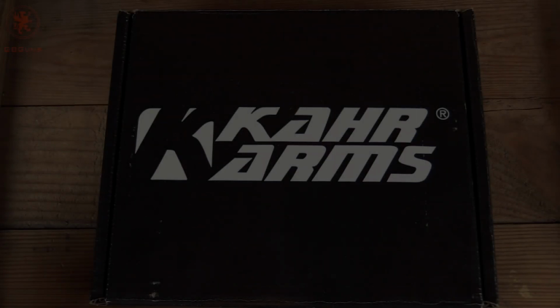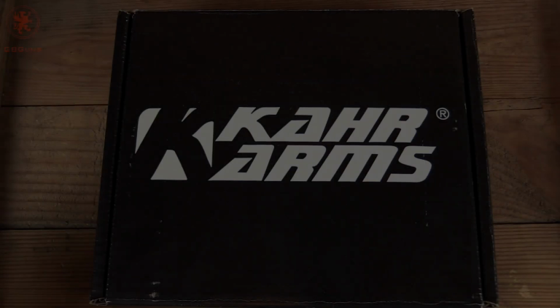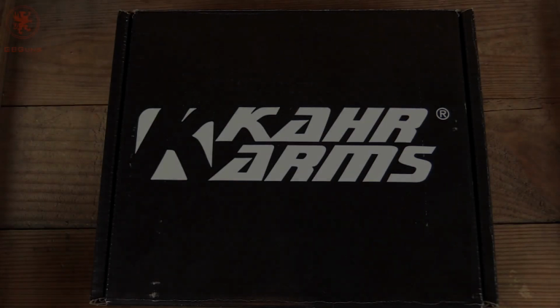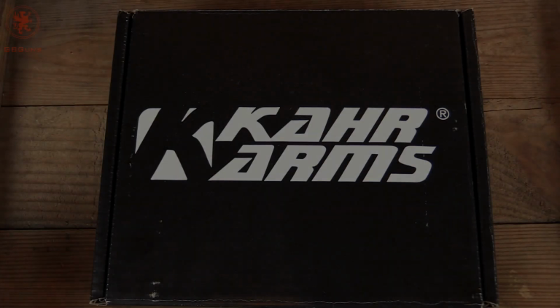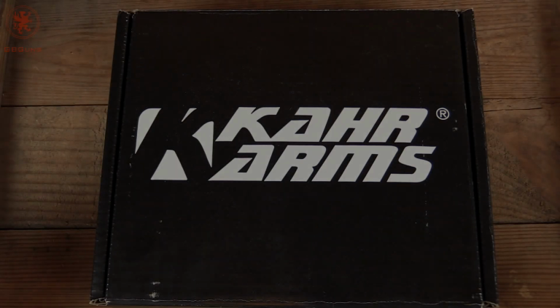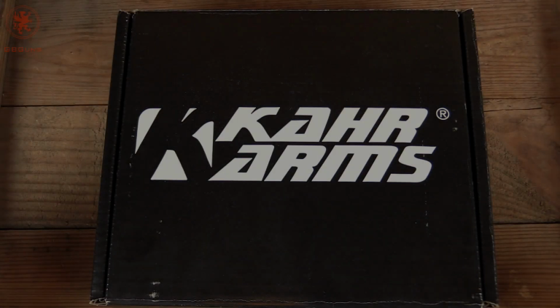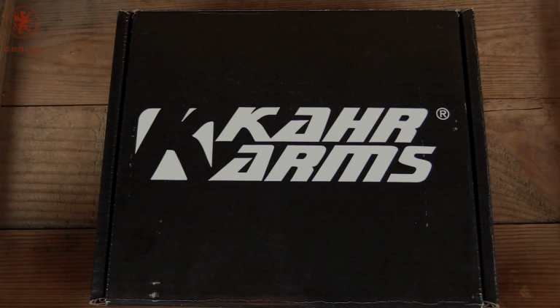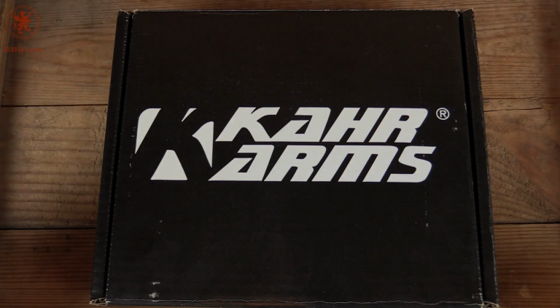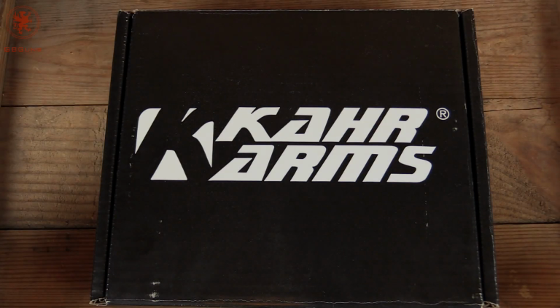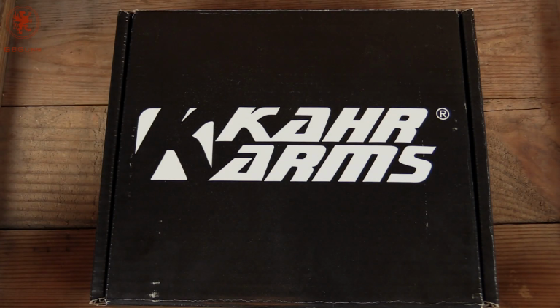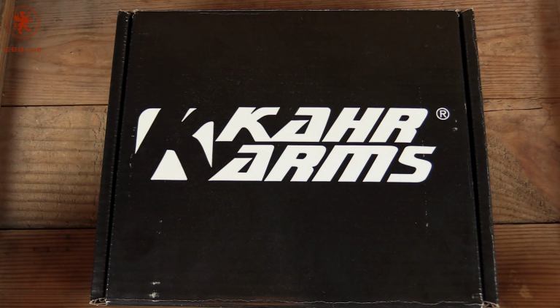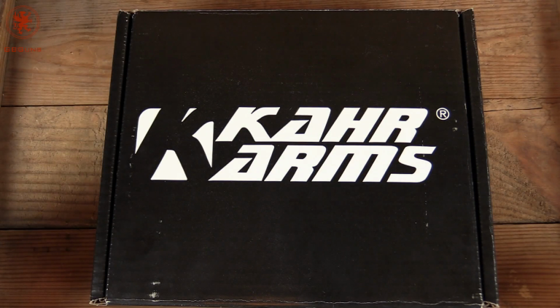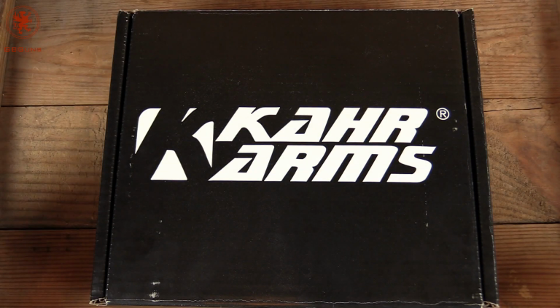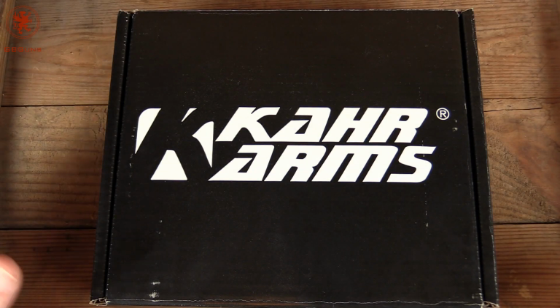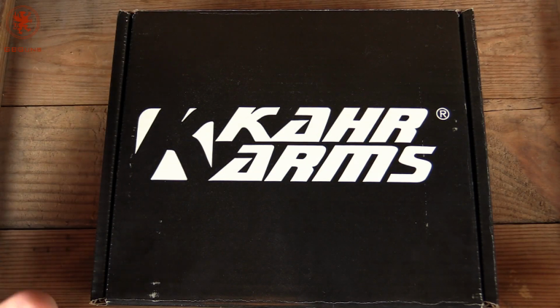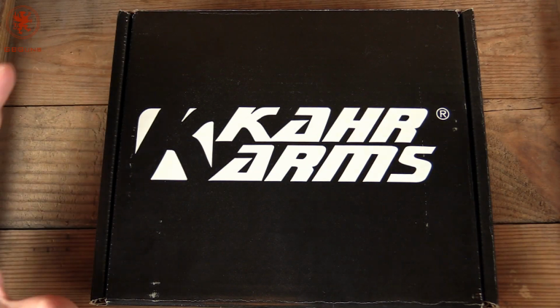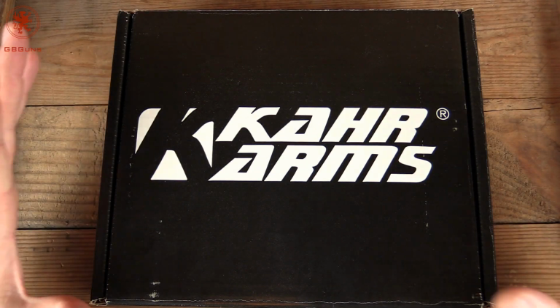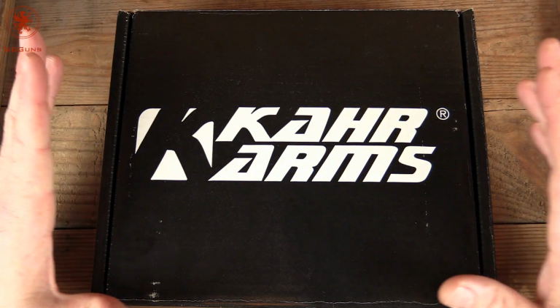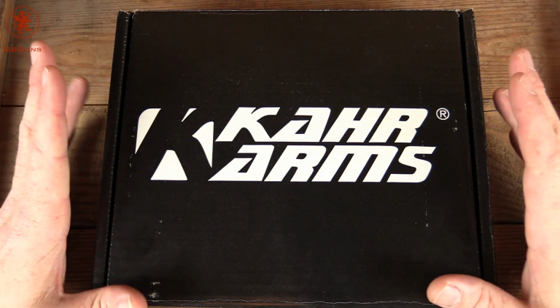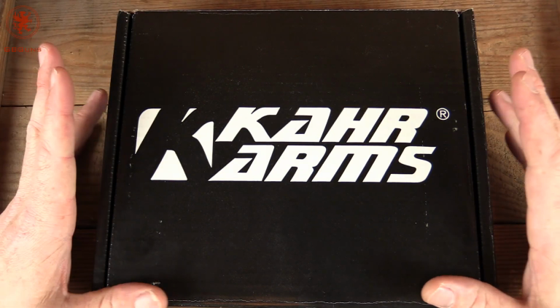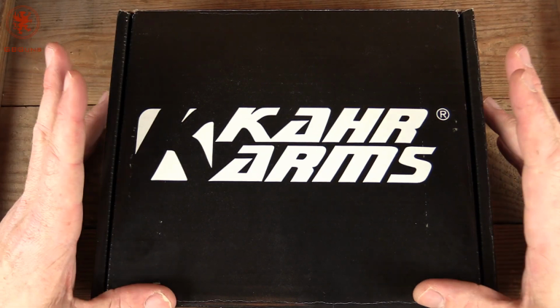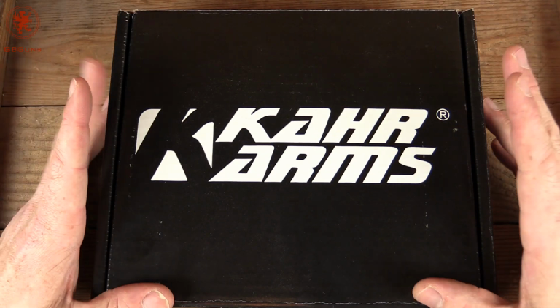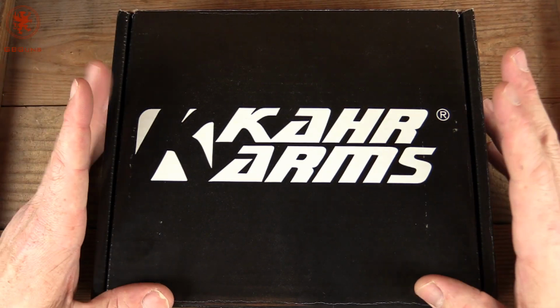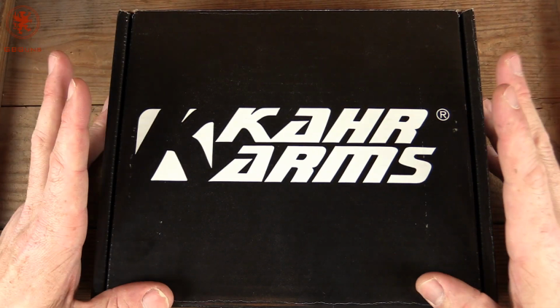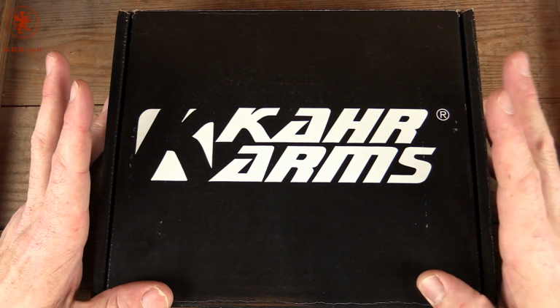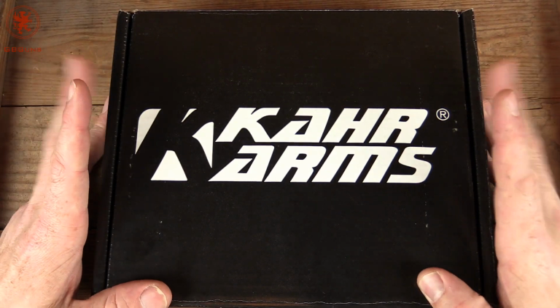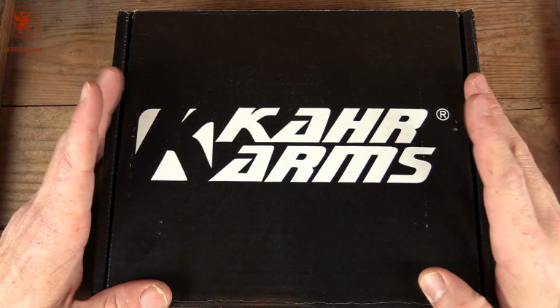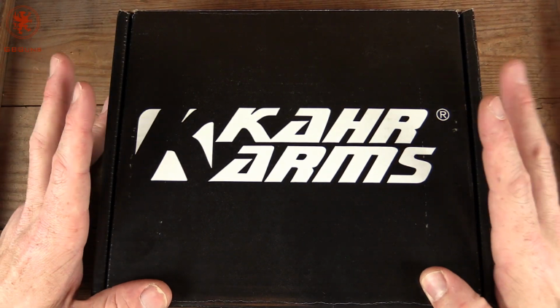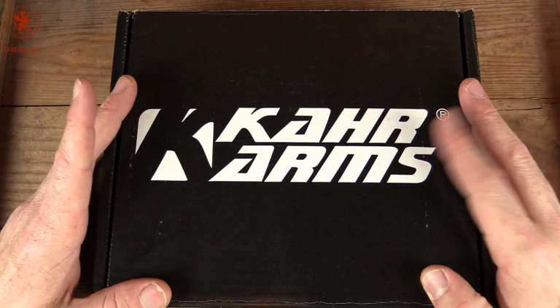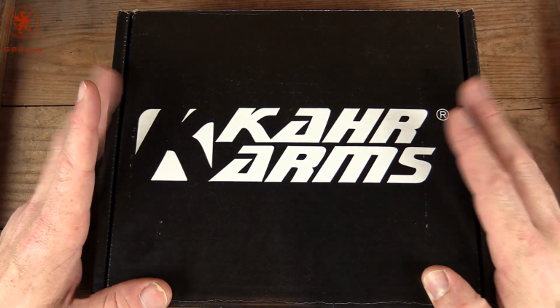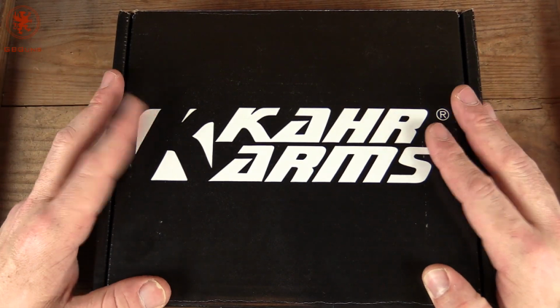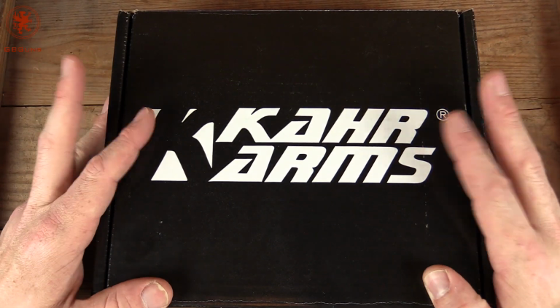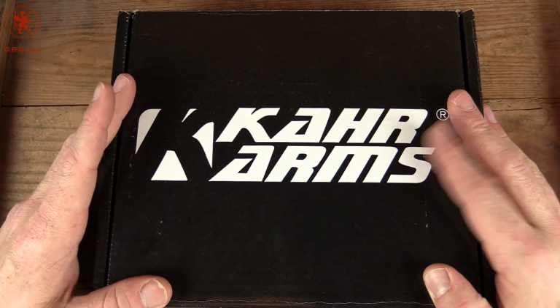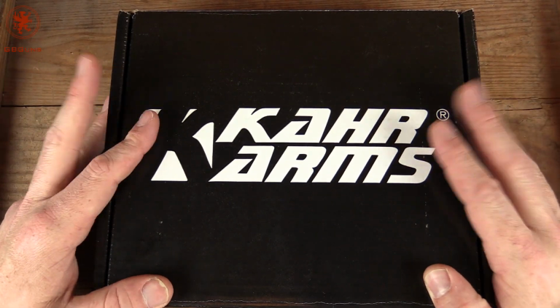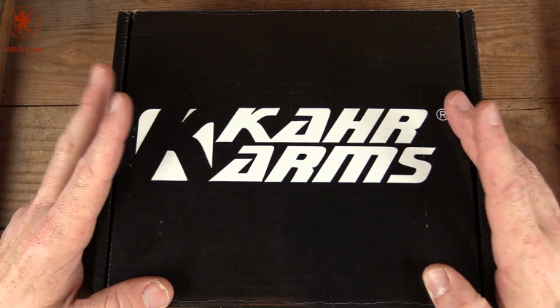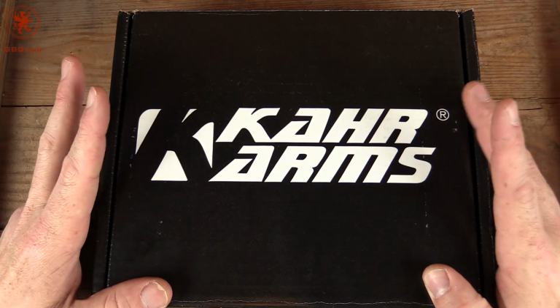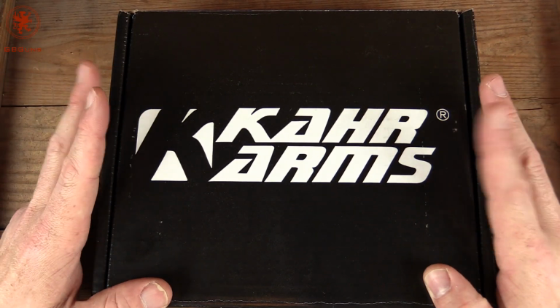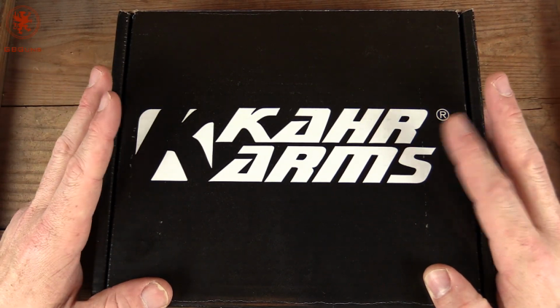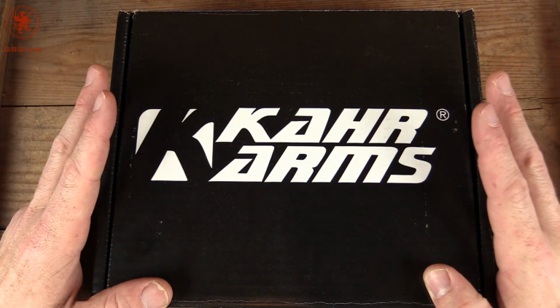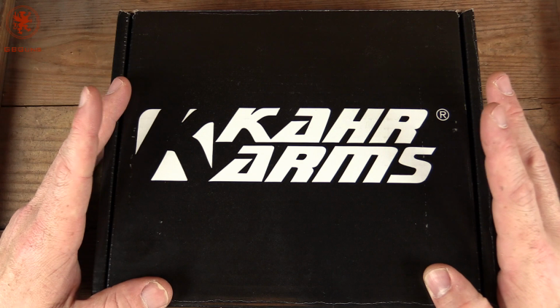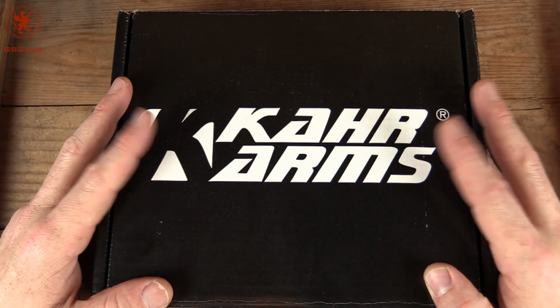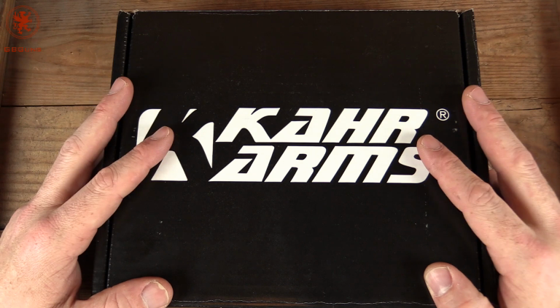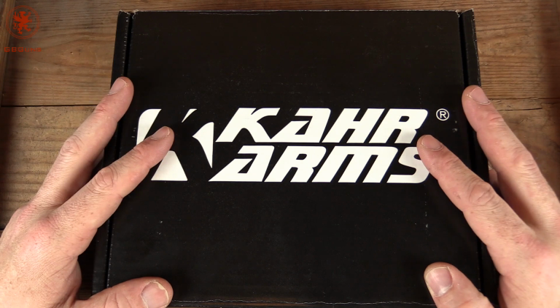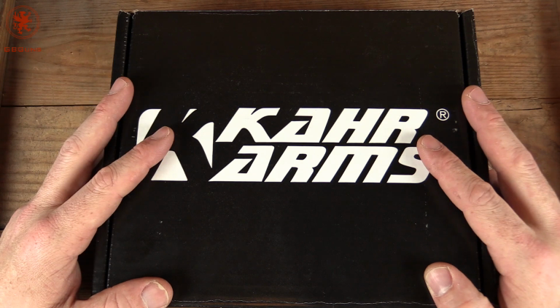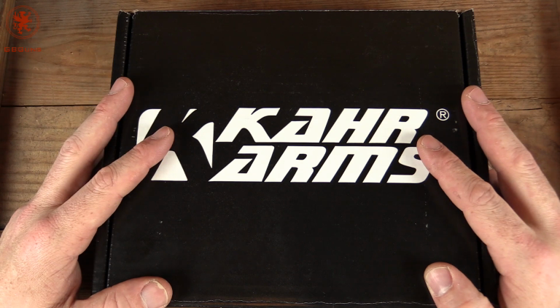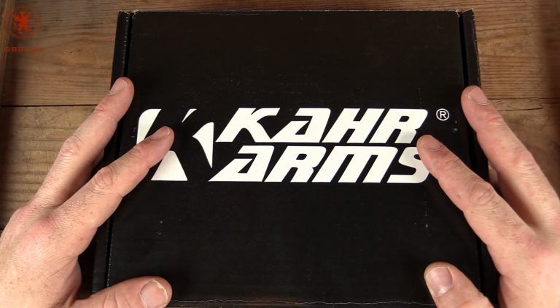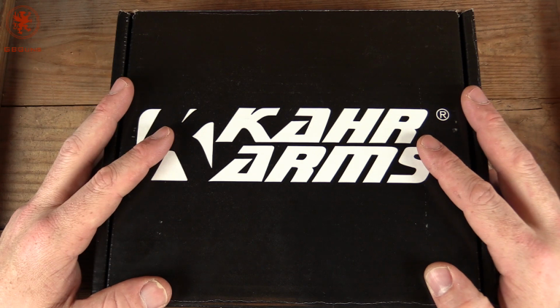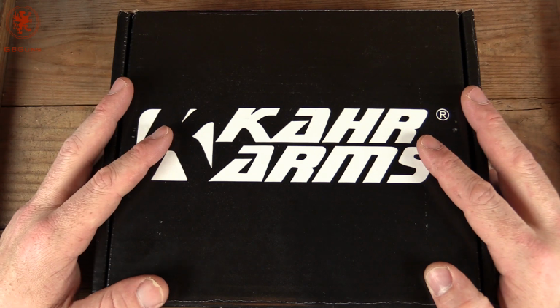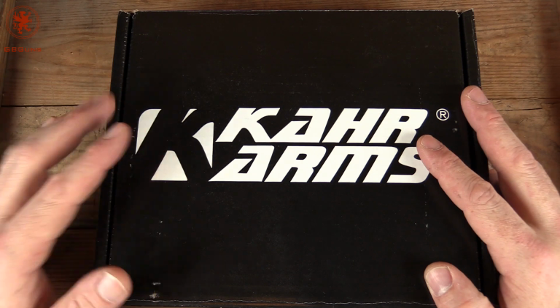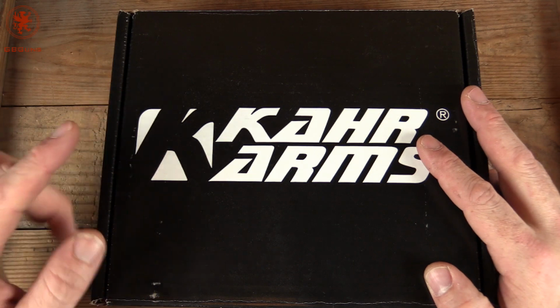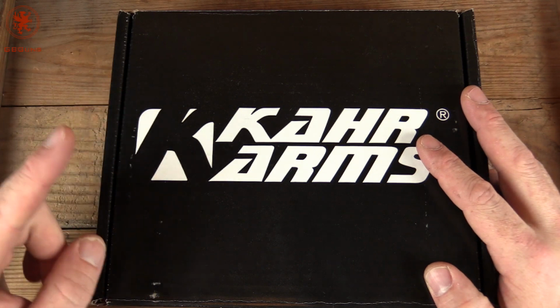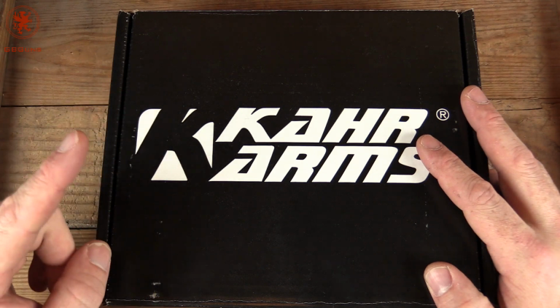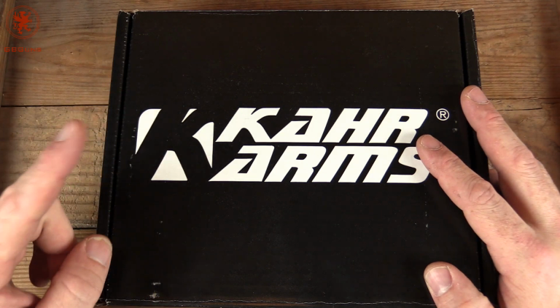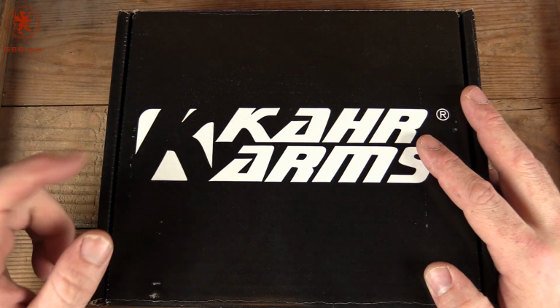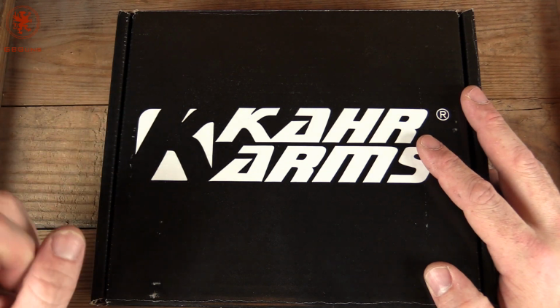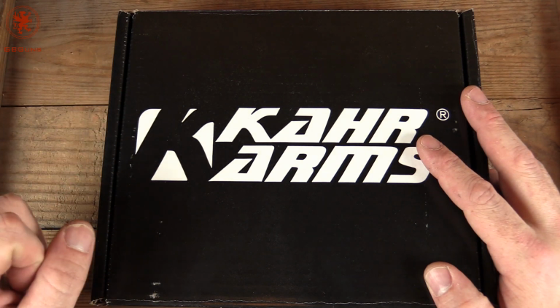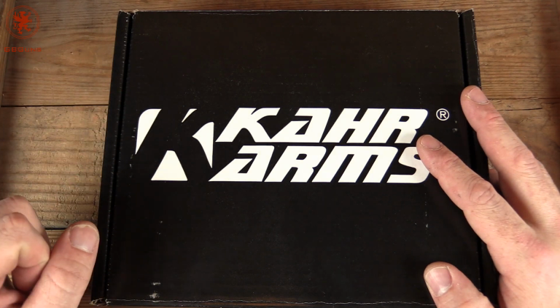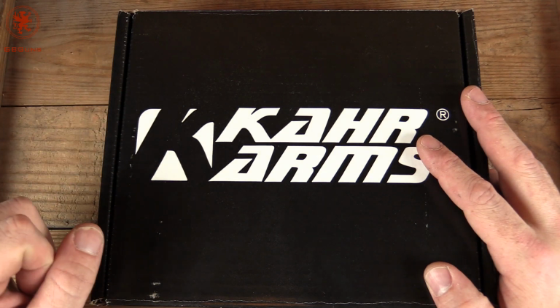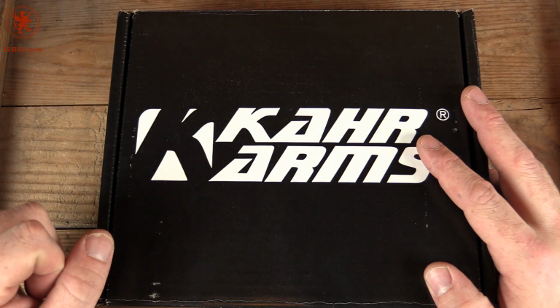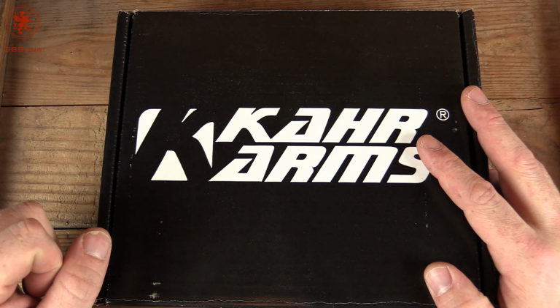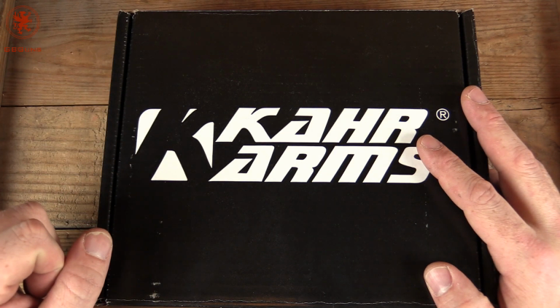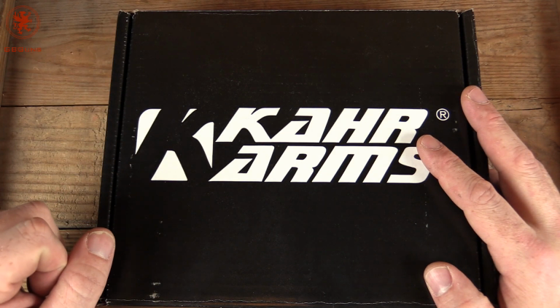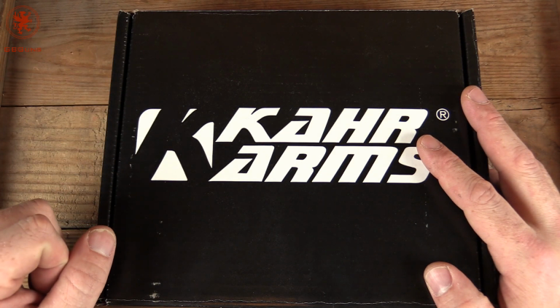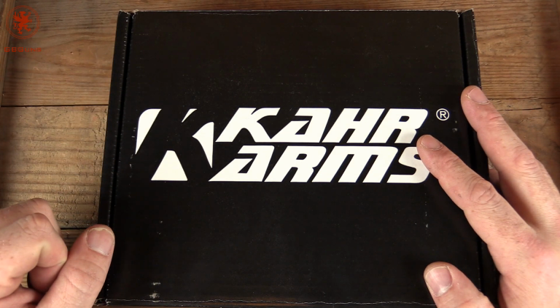Welcome back to GB Guns. Today we've got another car for you, this one in .45 and with the Tungsten Cerakote on it.